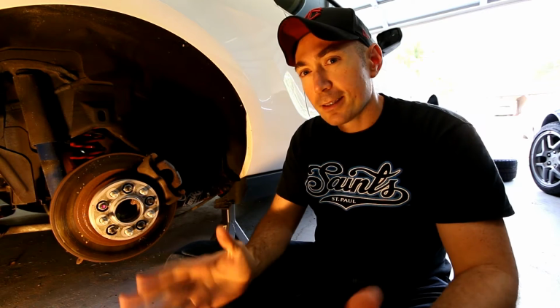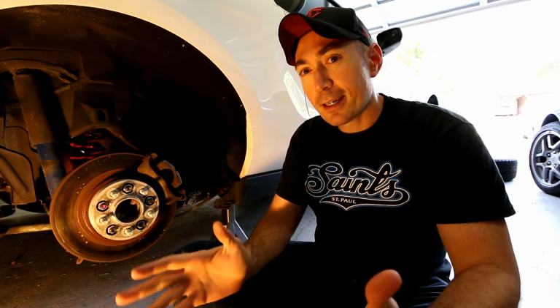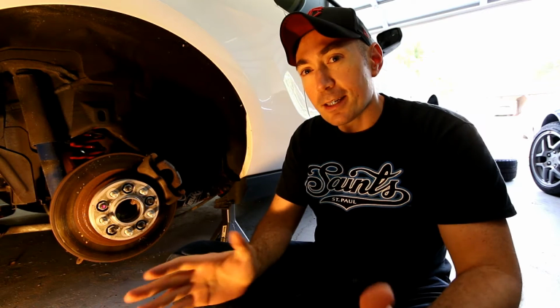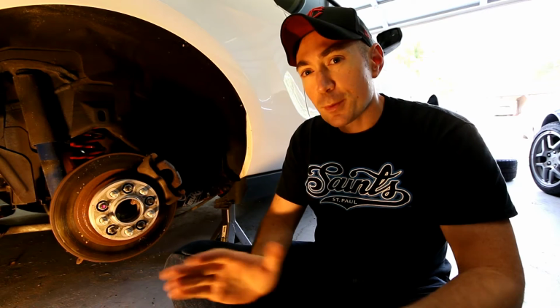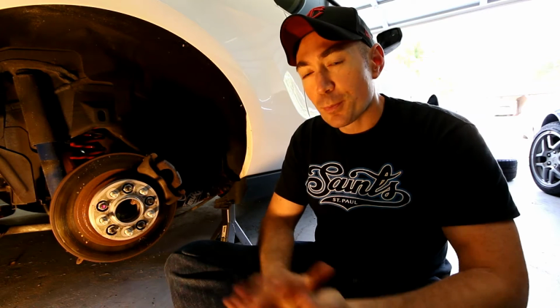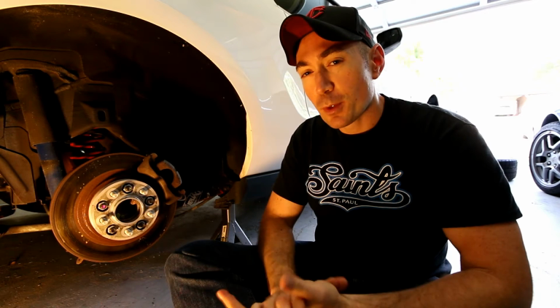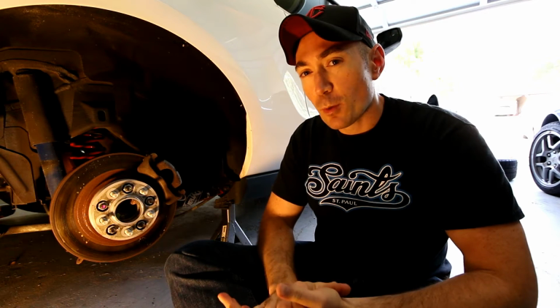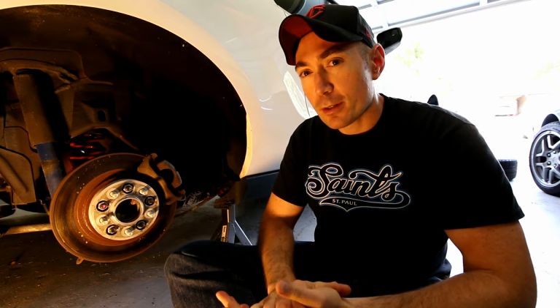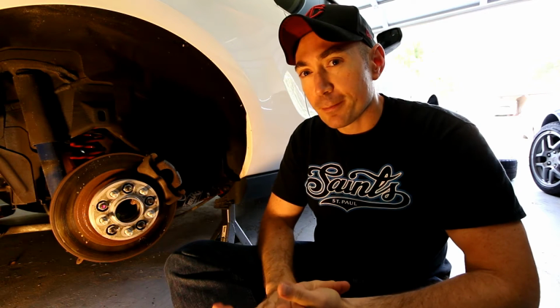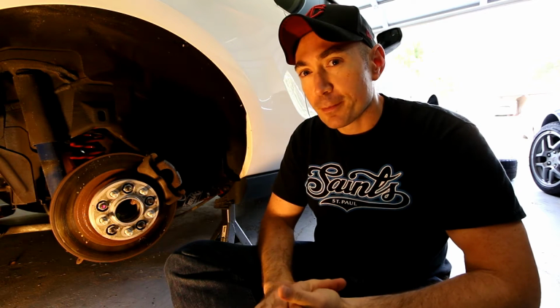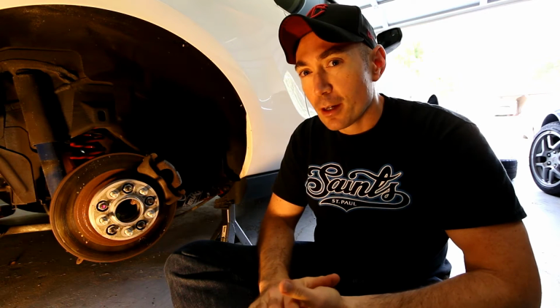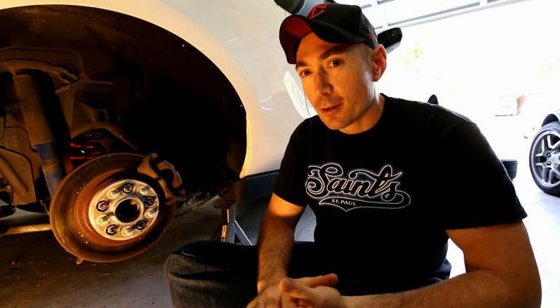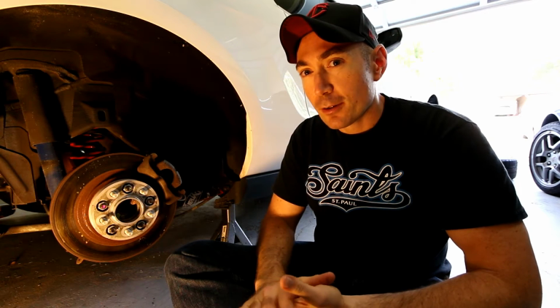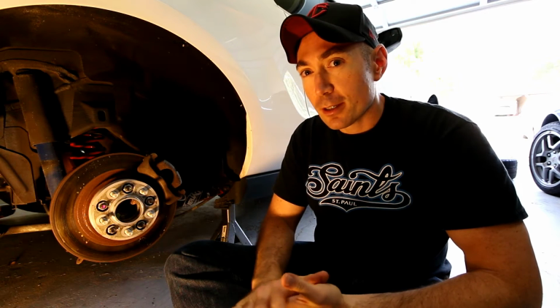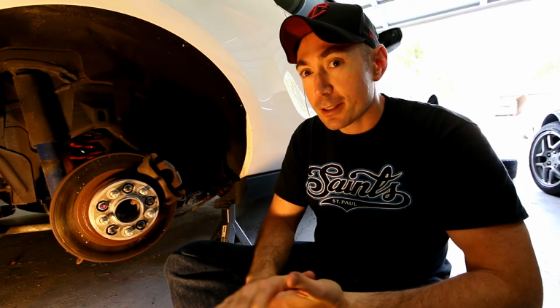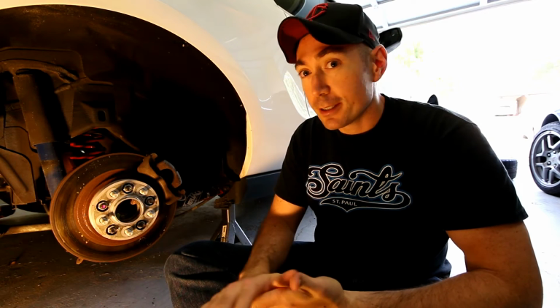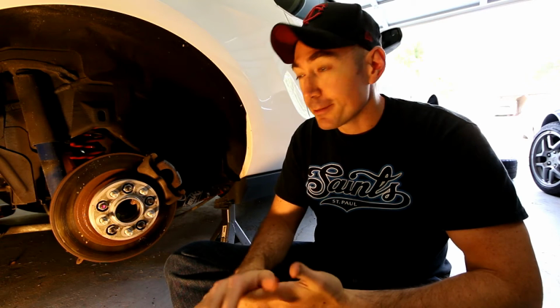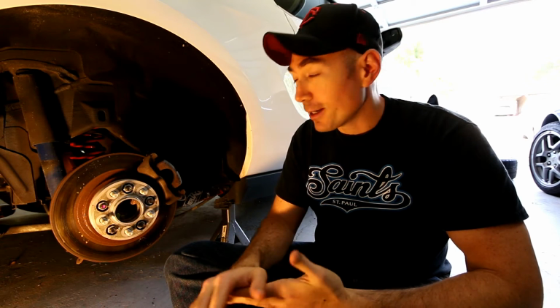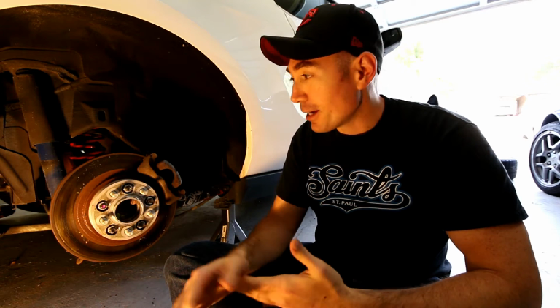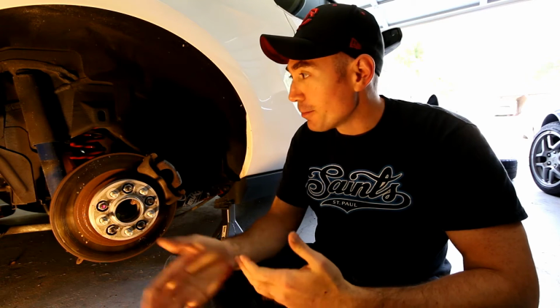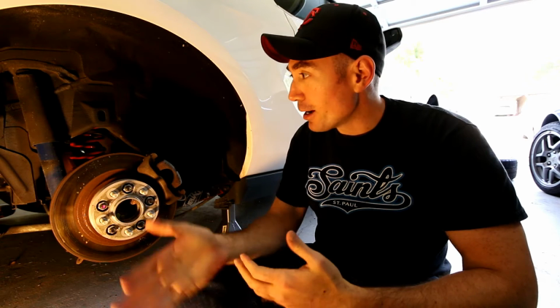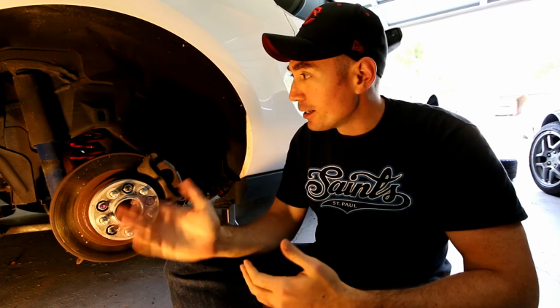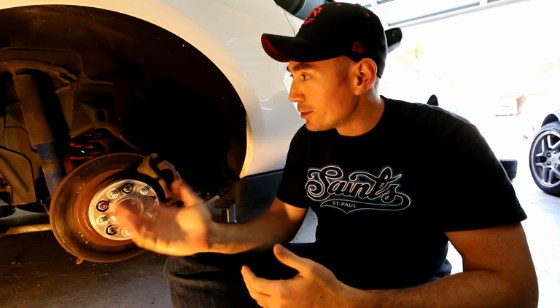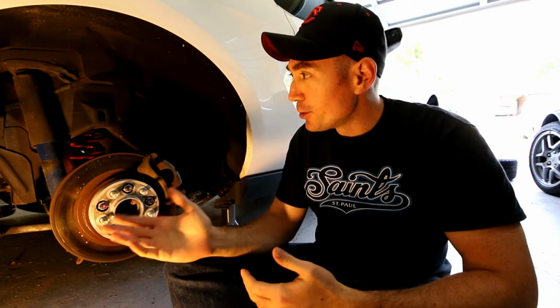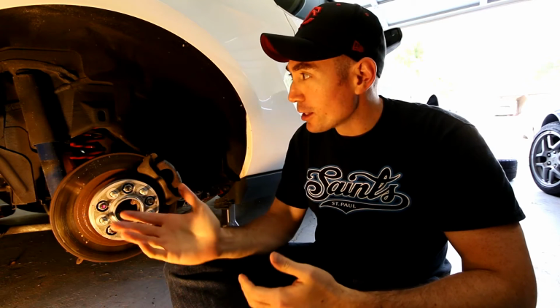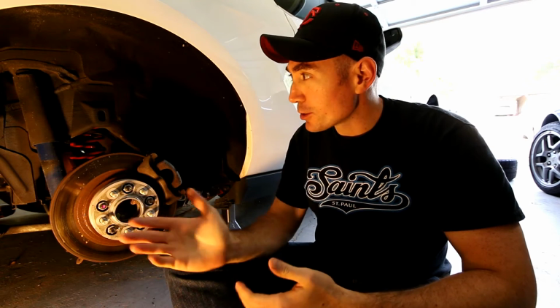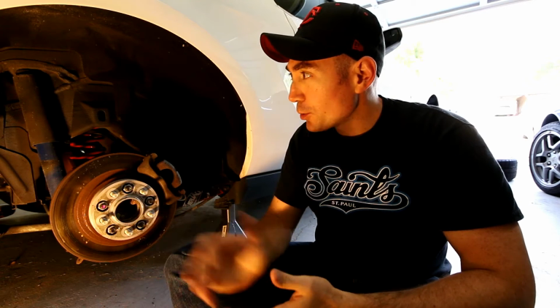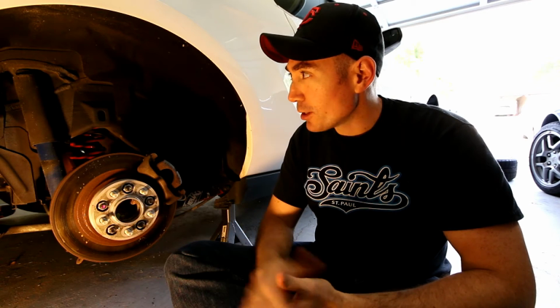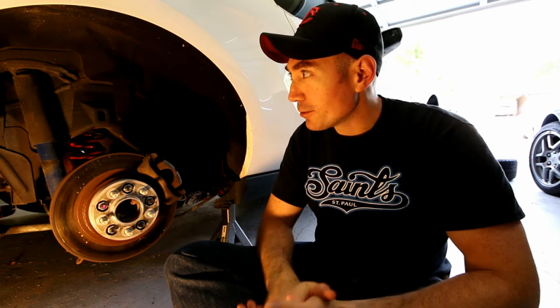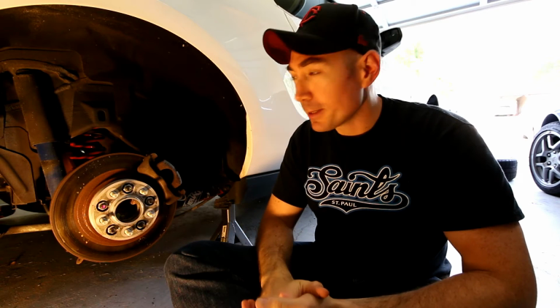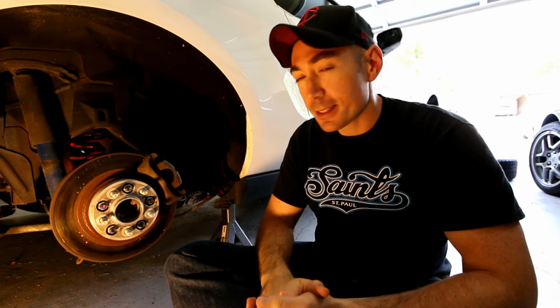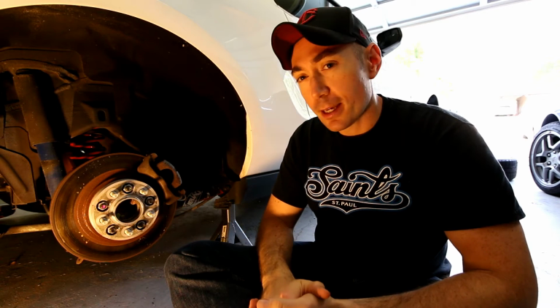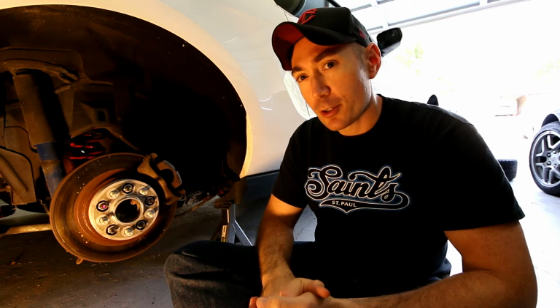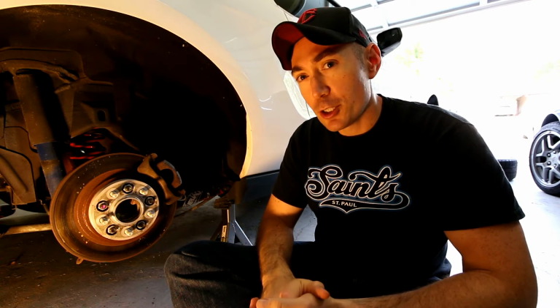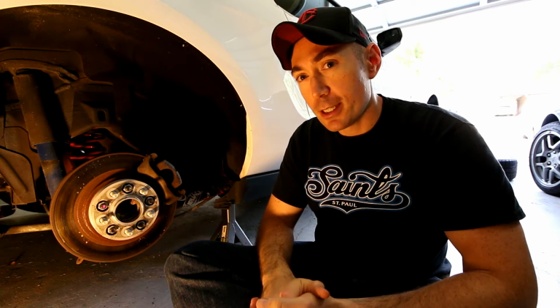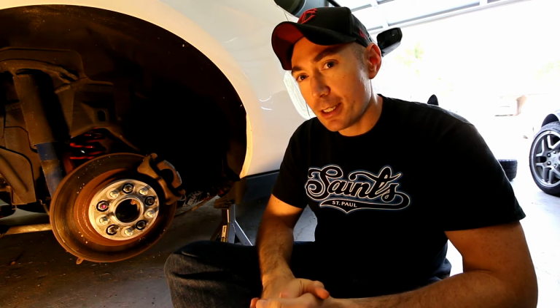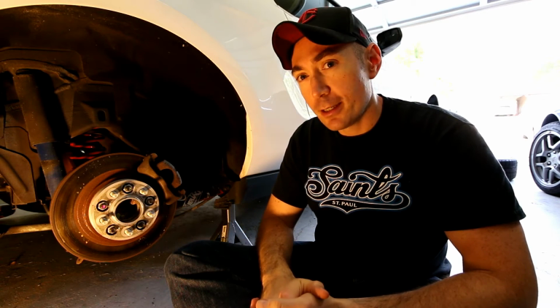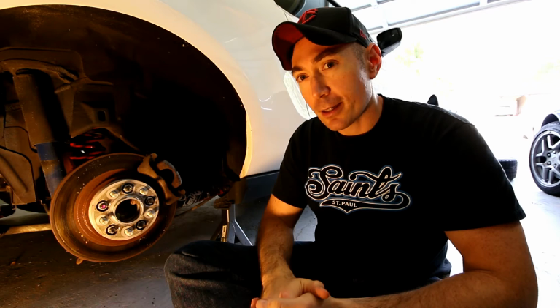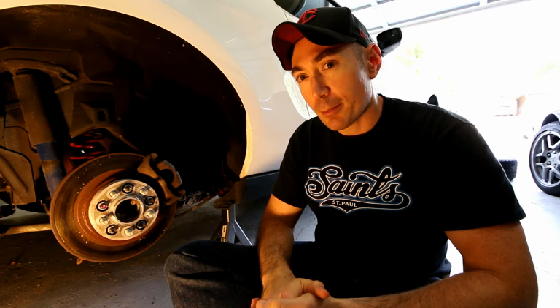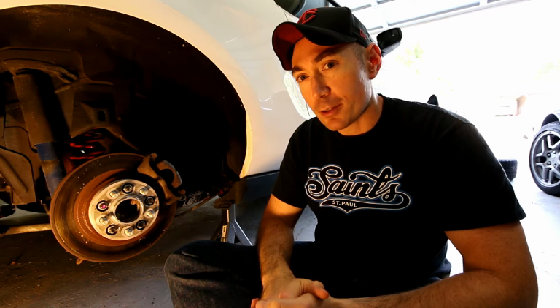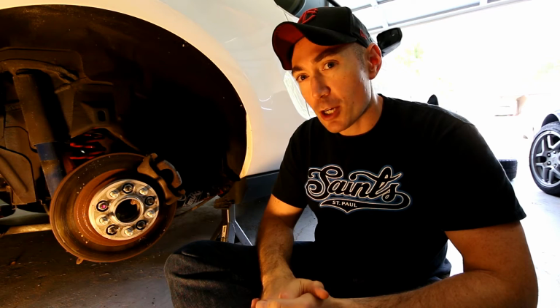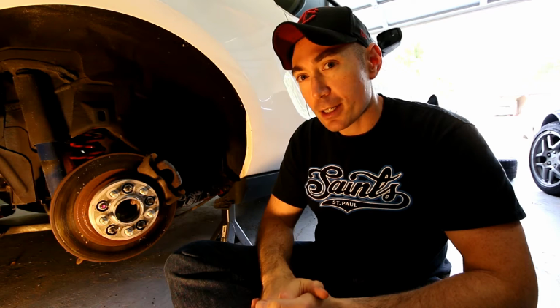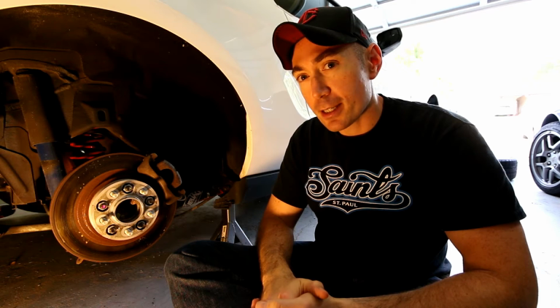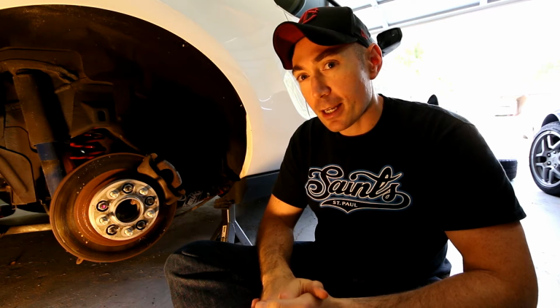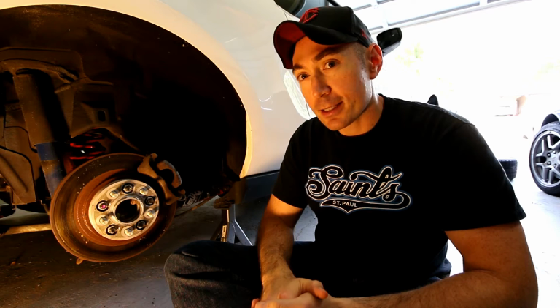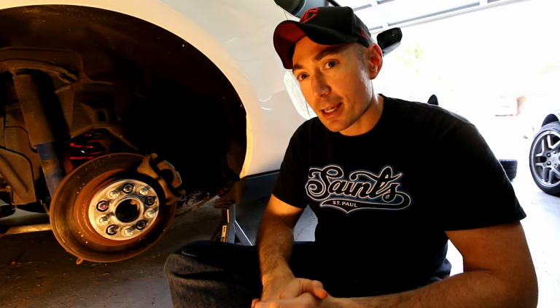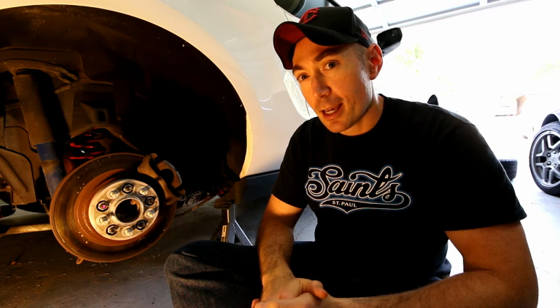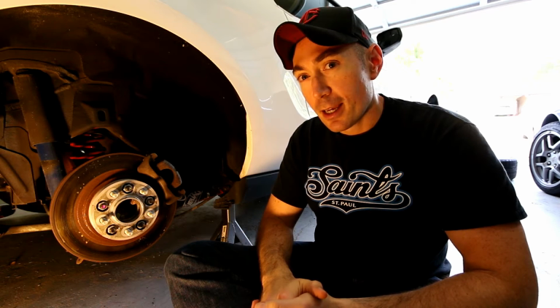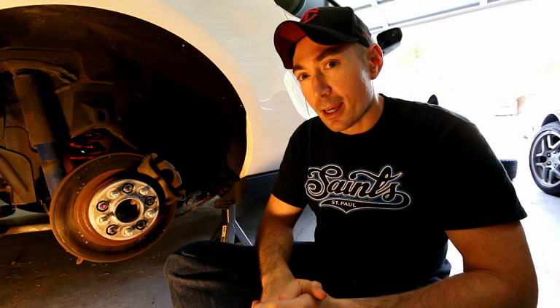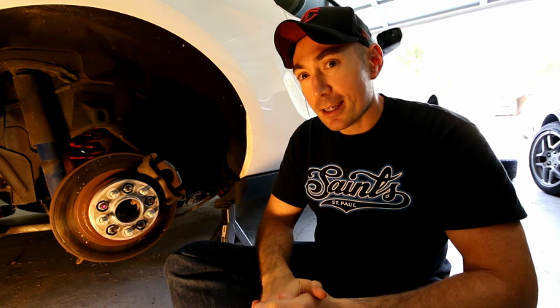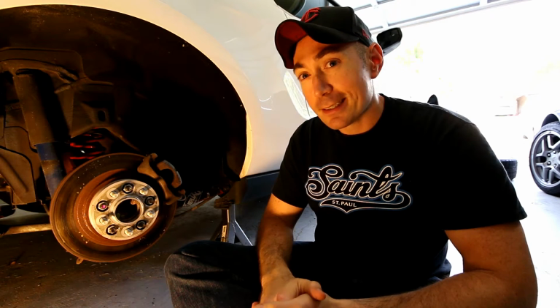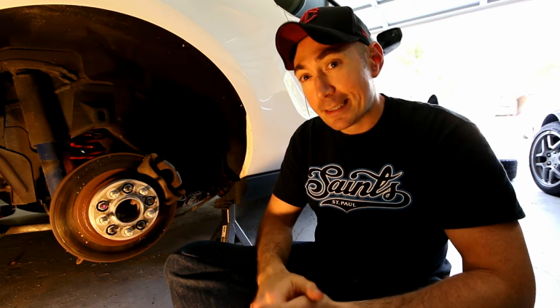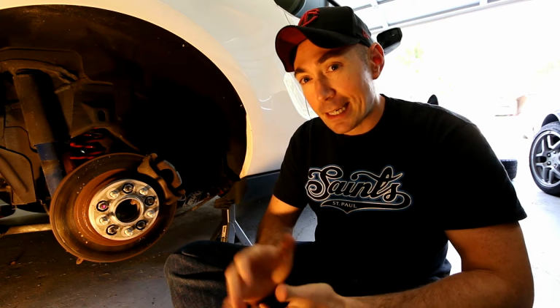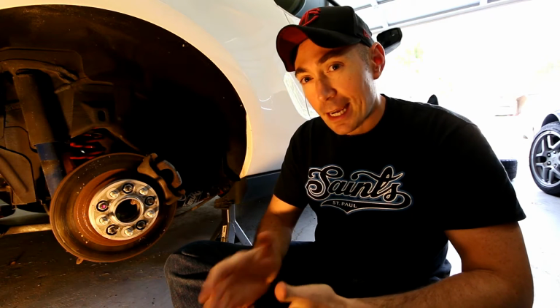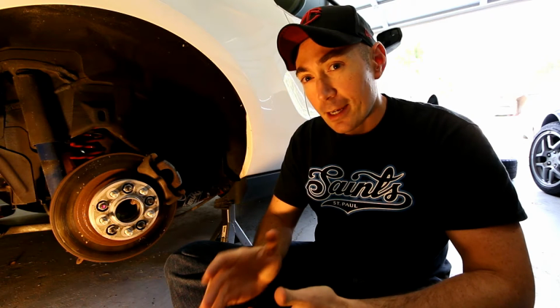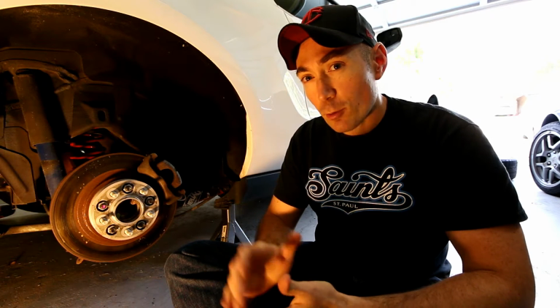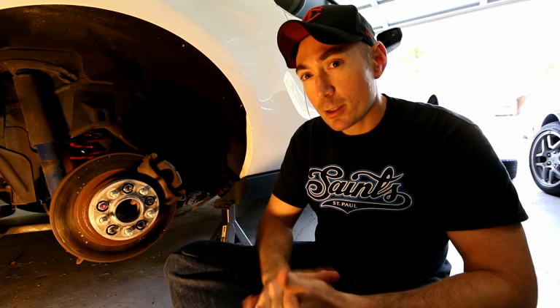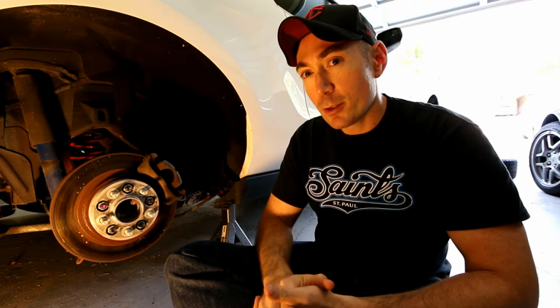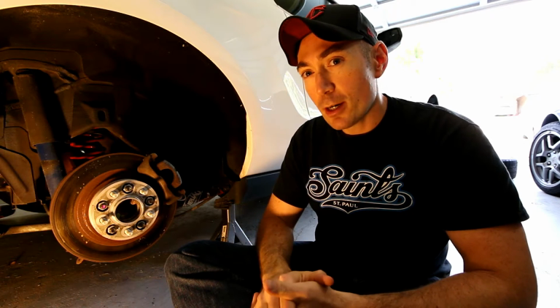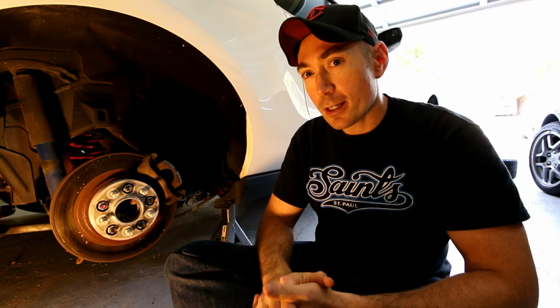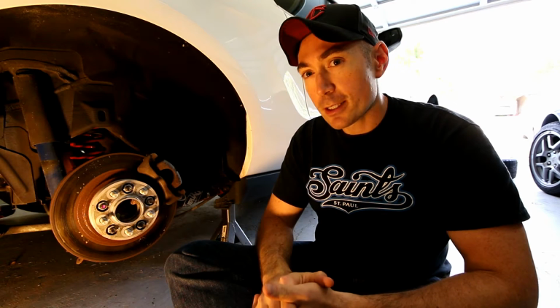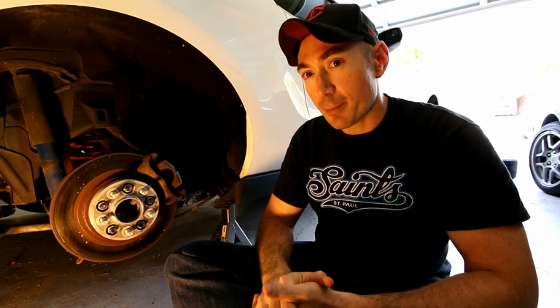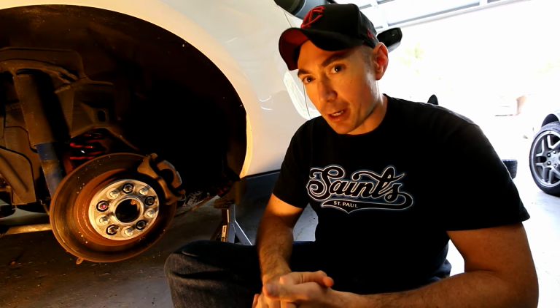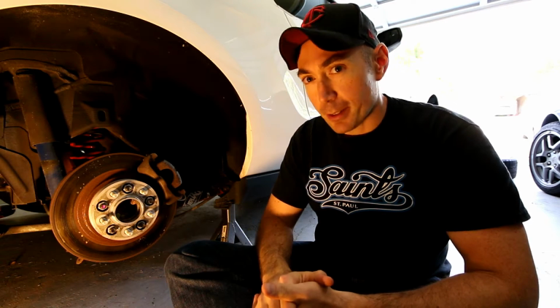Hey guys, welcome. Russ here. I've got my 2012 Mustang GT up on jack stands and today we're doing an experiment.